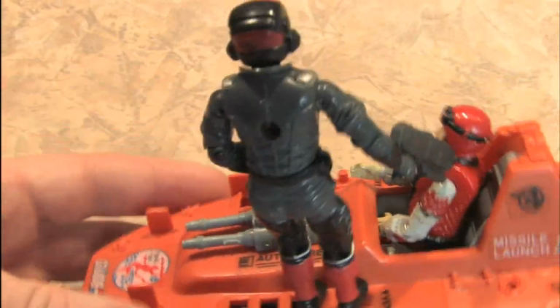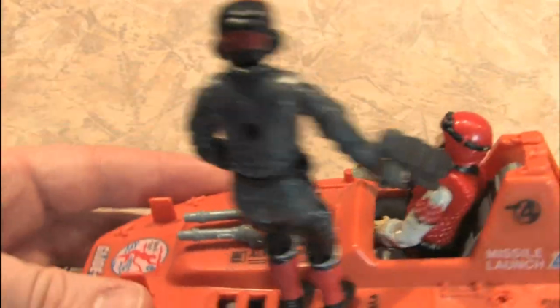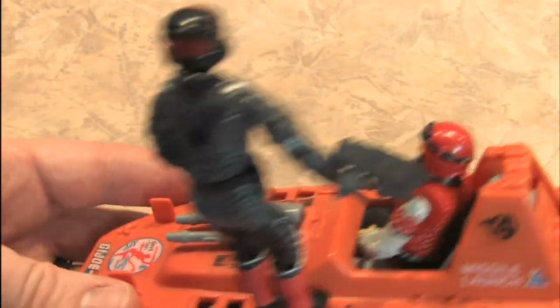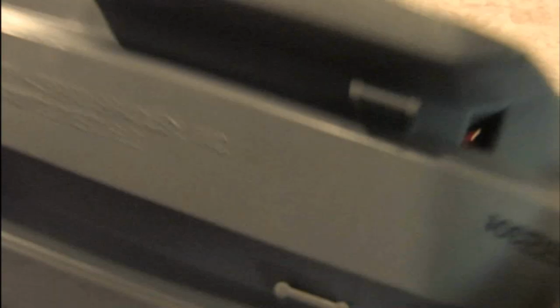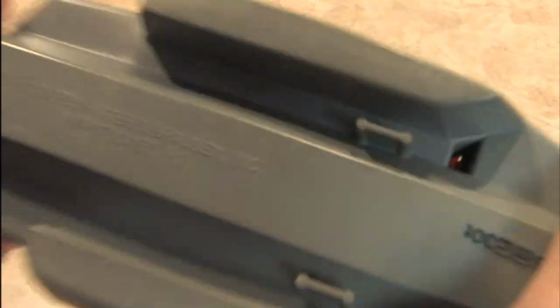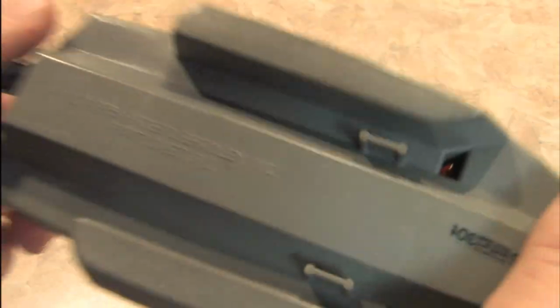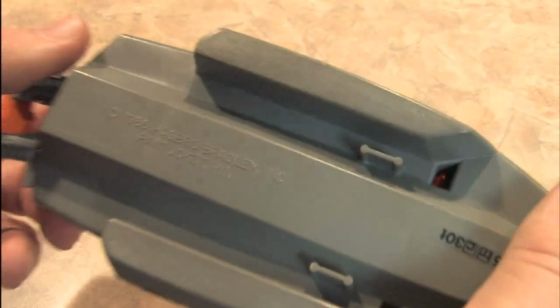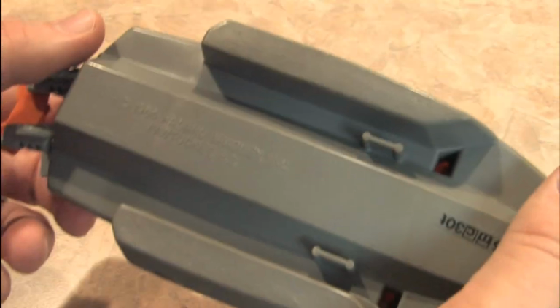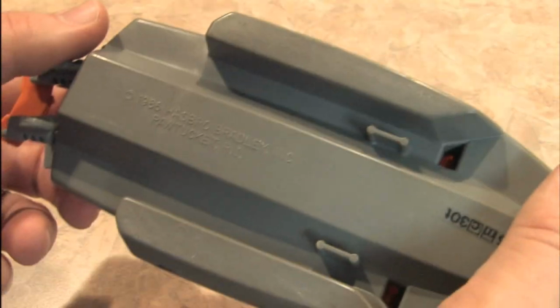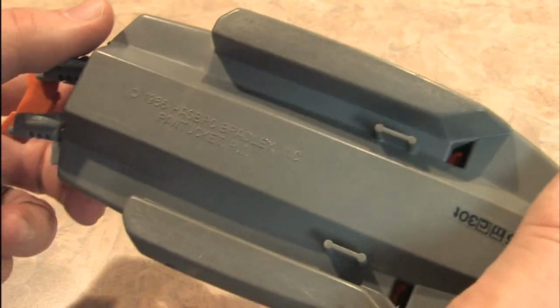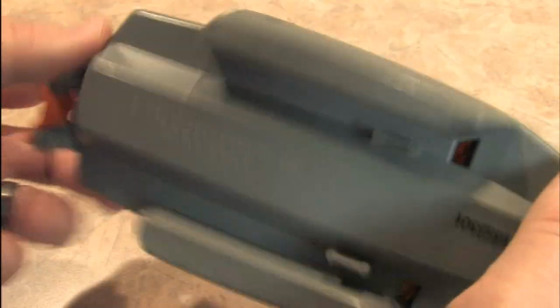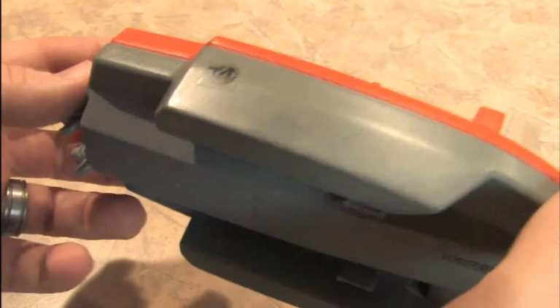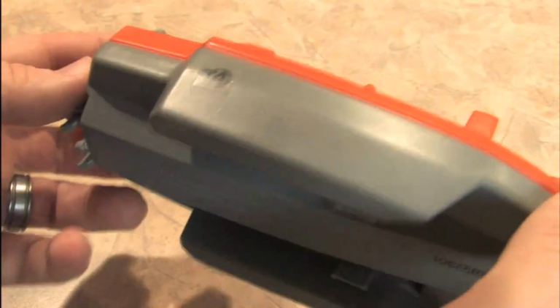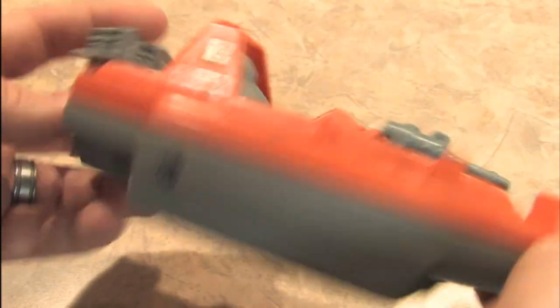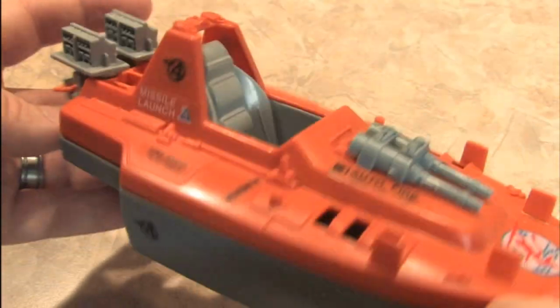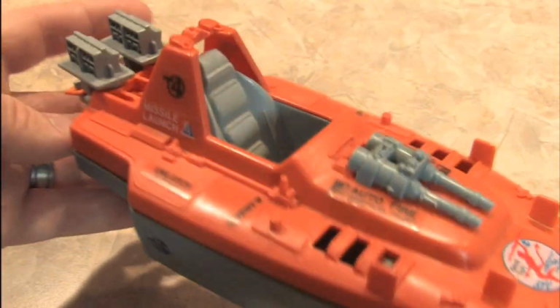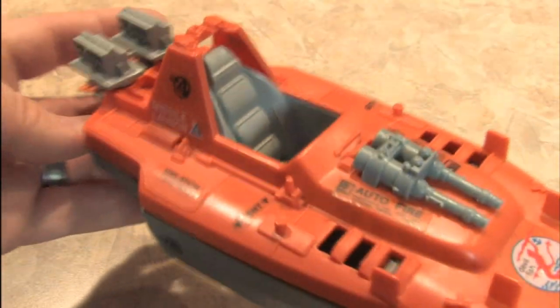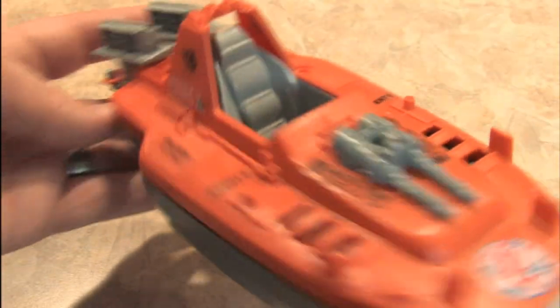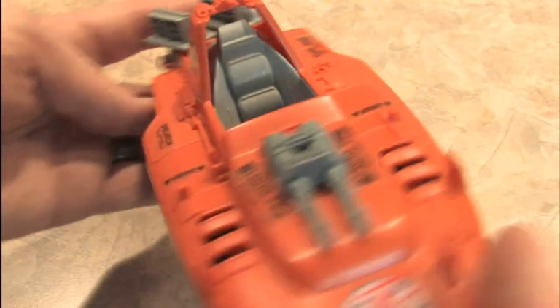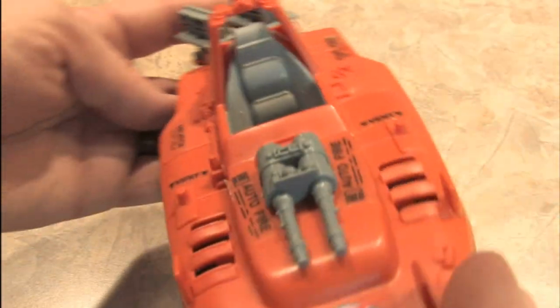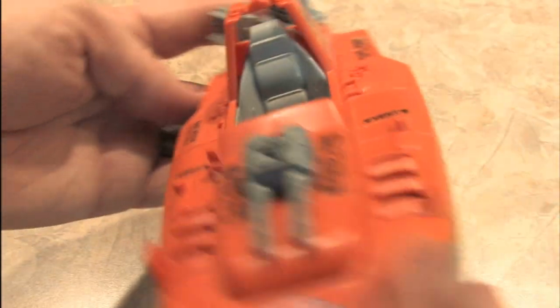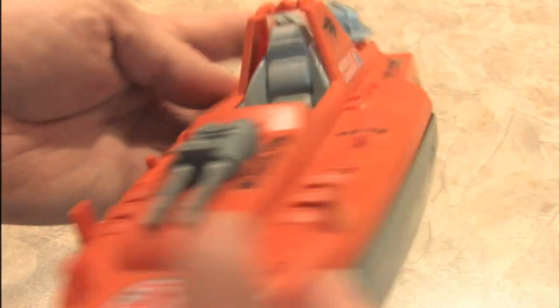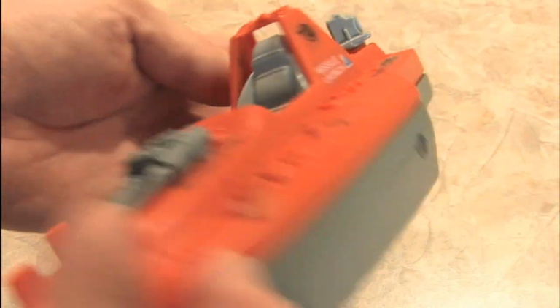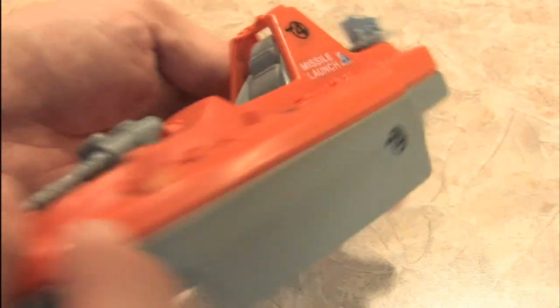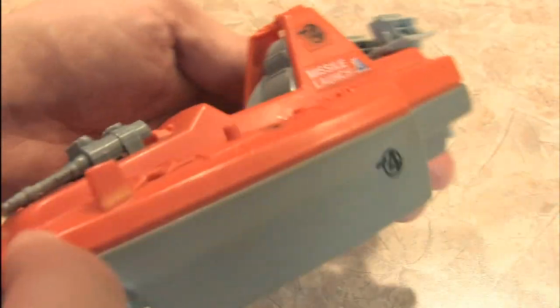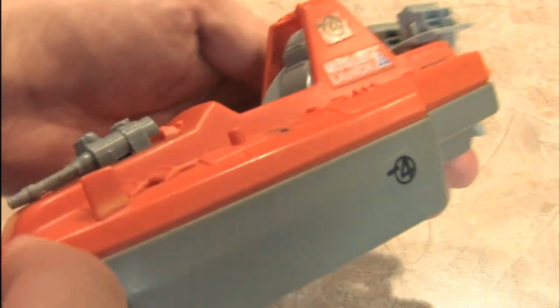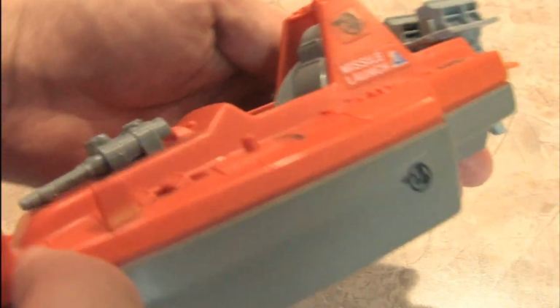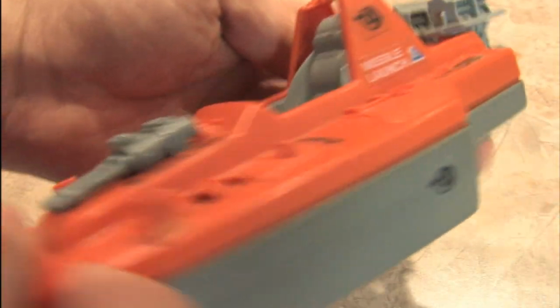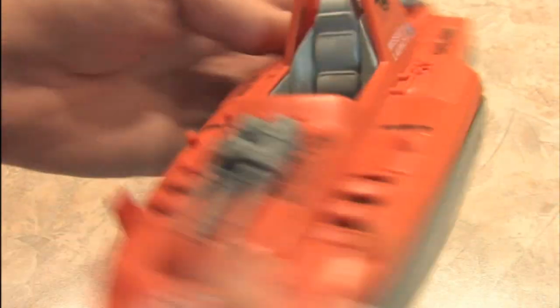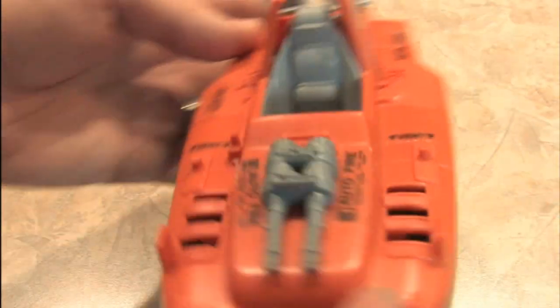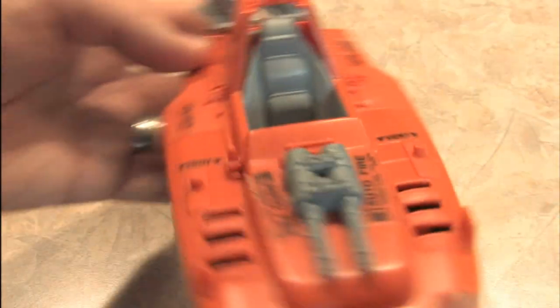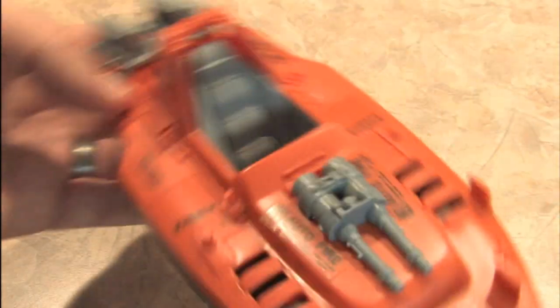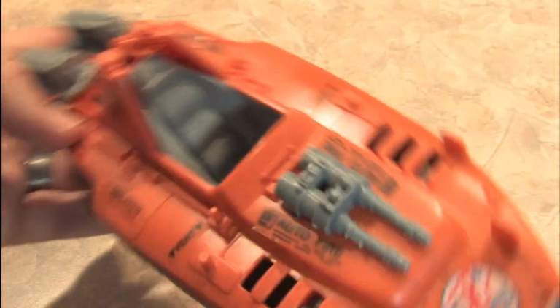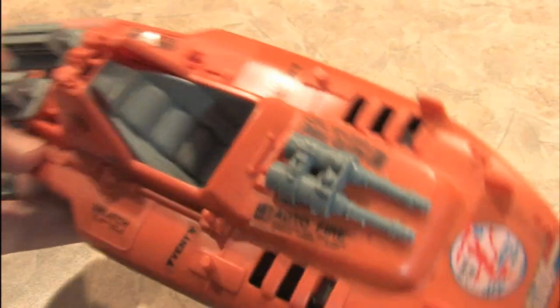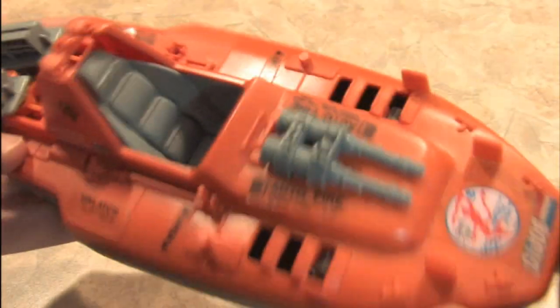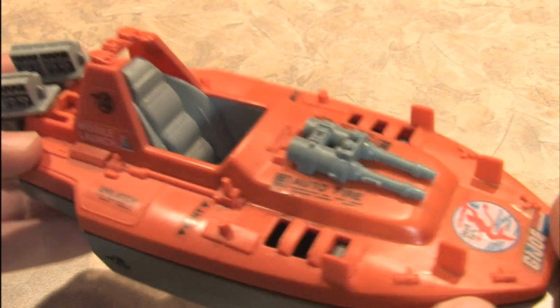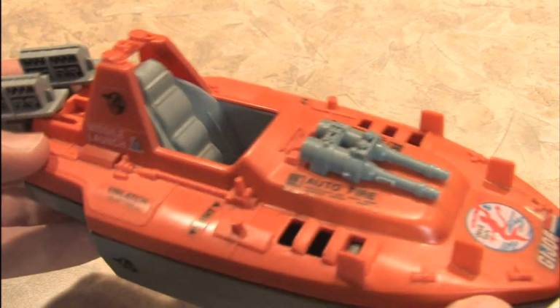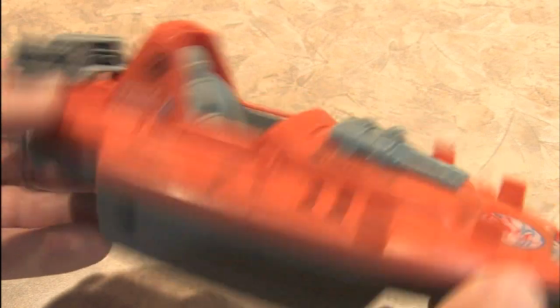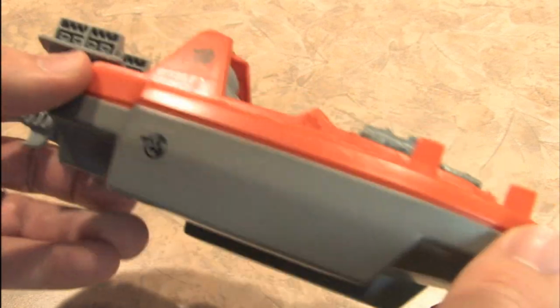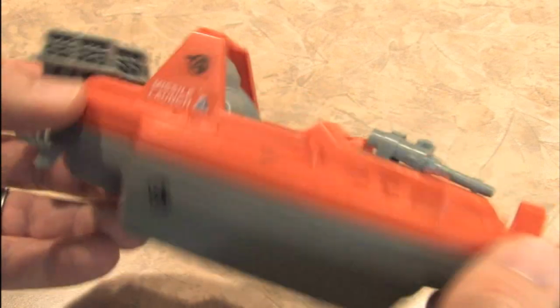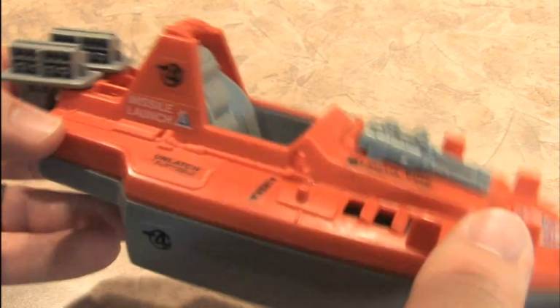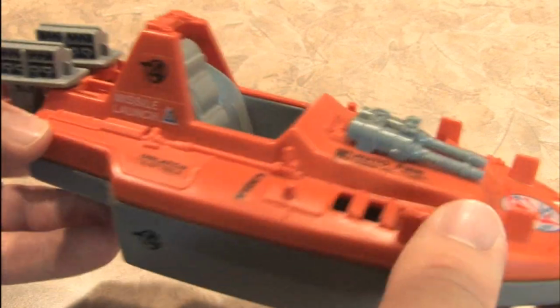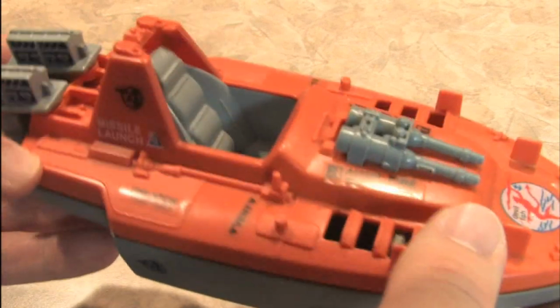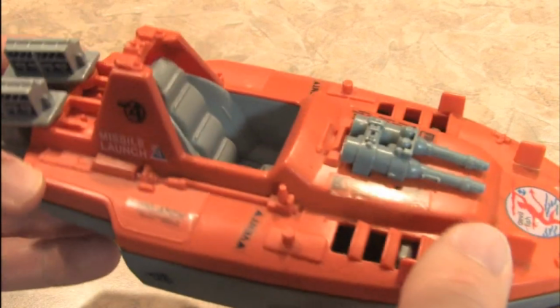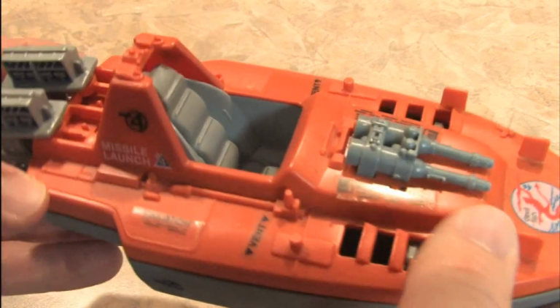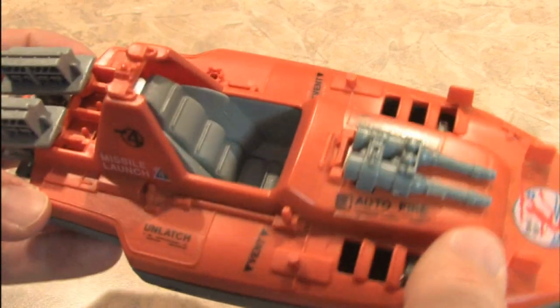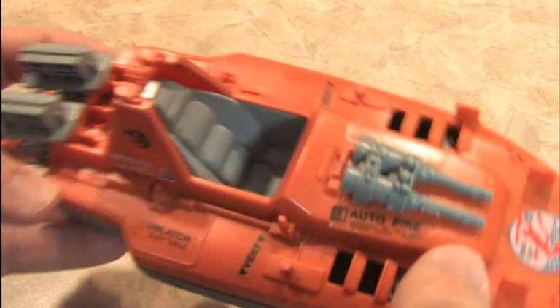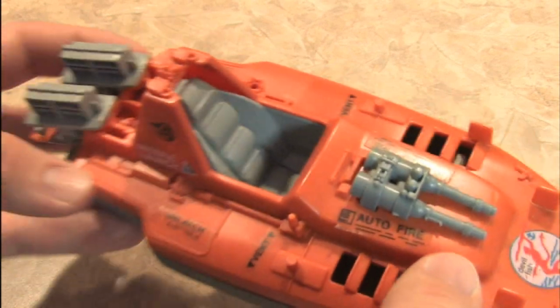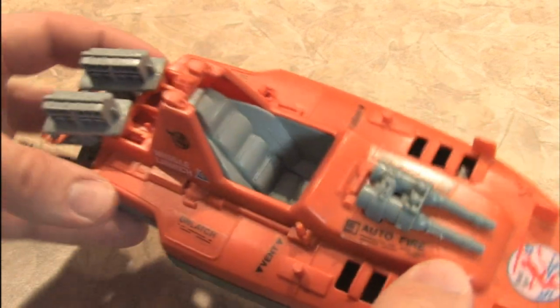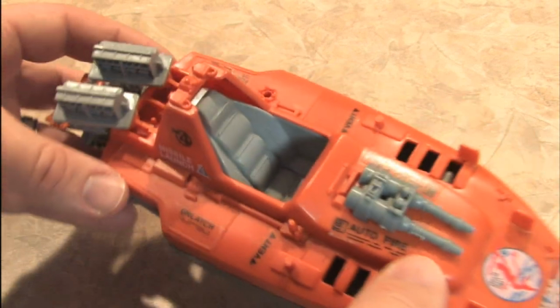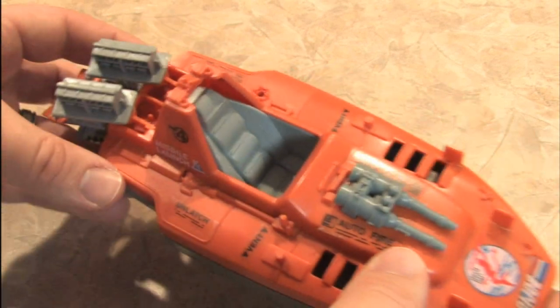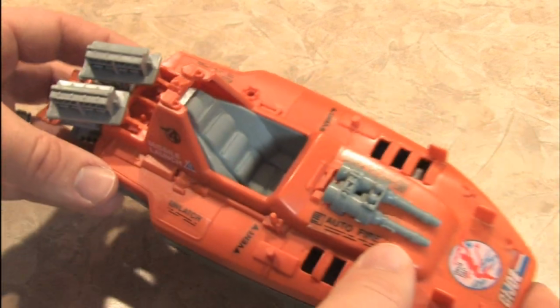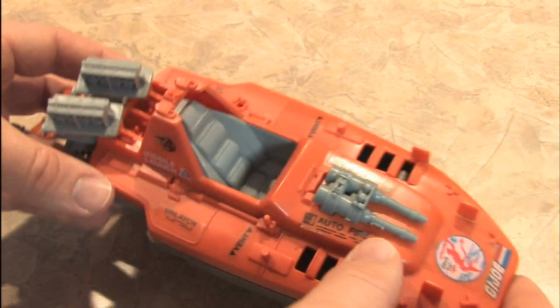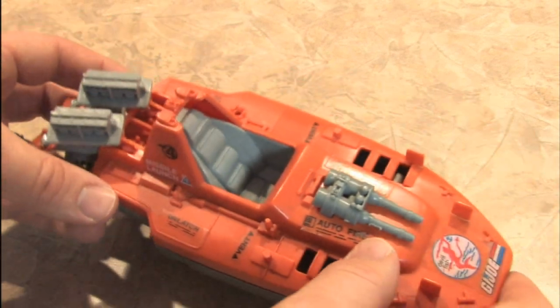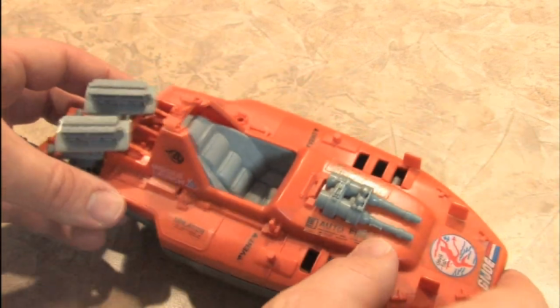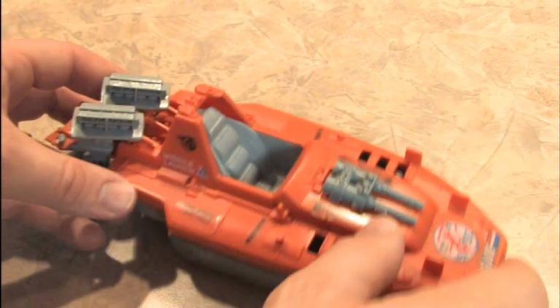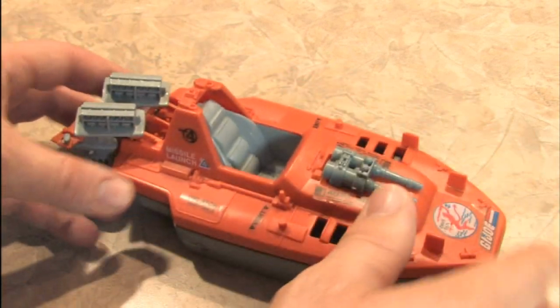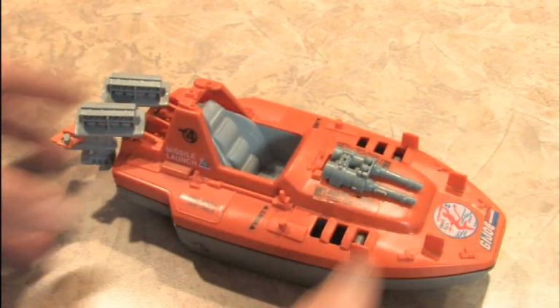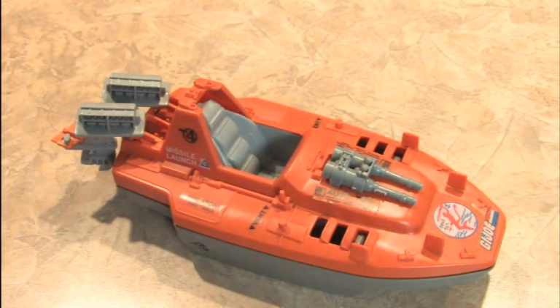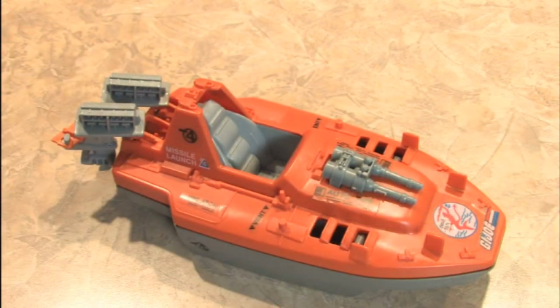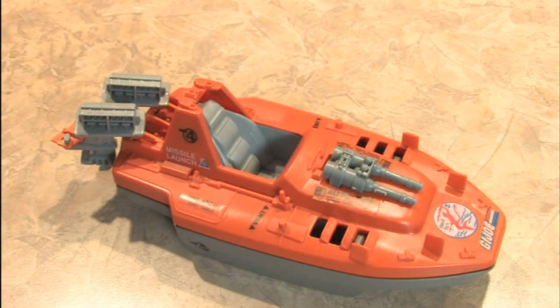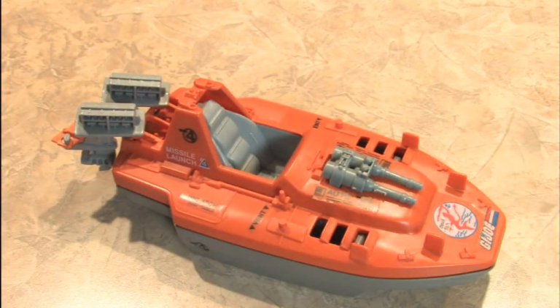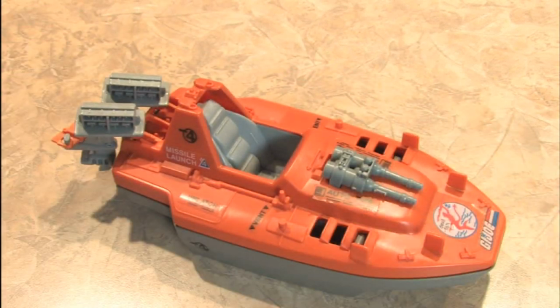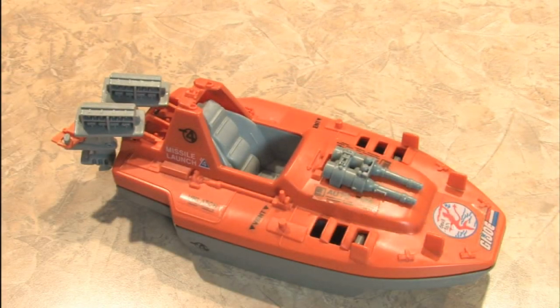Even though this is a boat, it doesn't have an airtight seal and doesn't float. The Joes were not known for being great engineers.